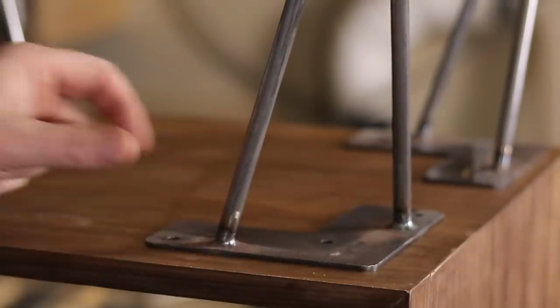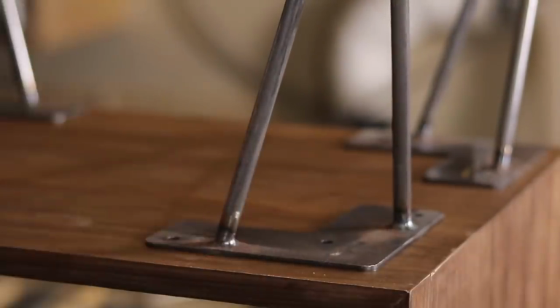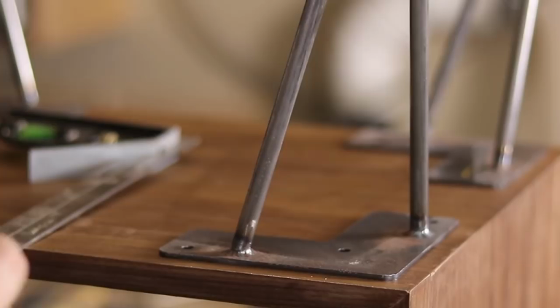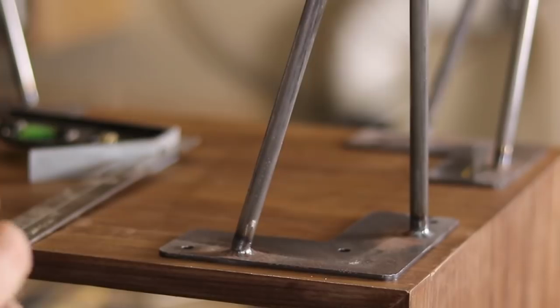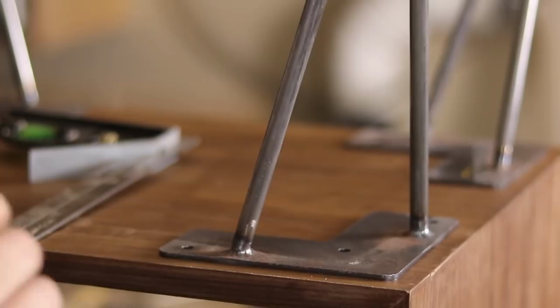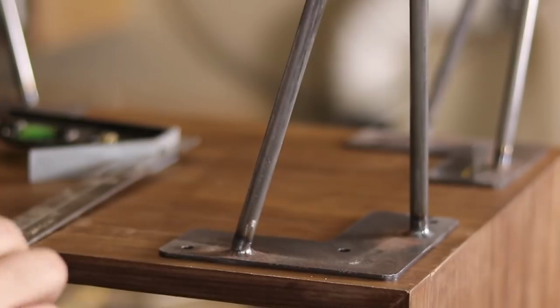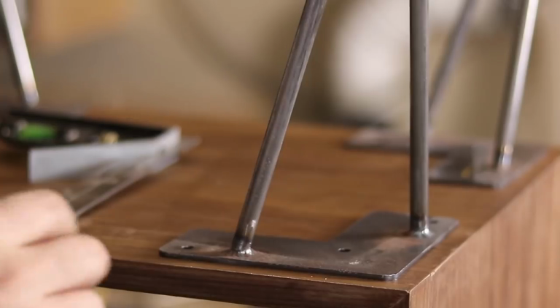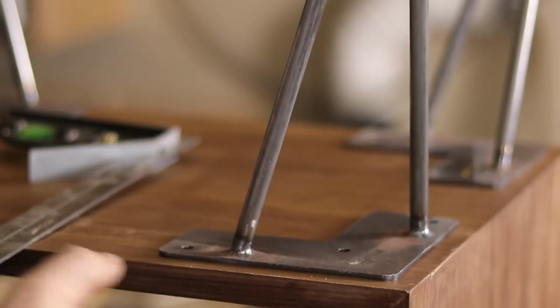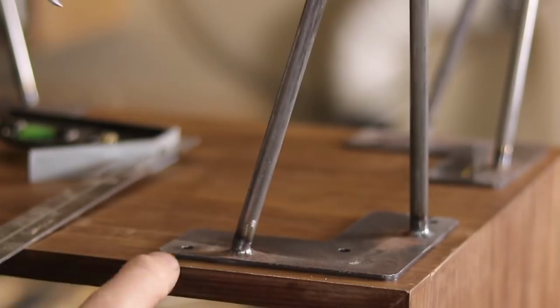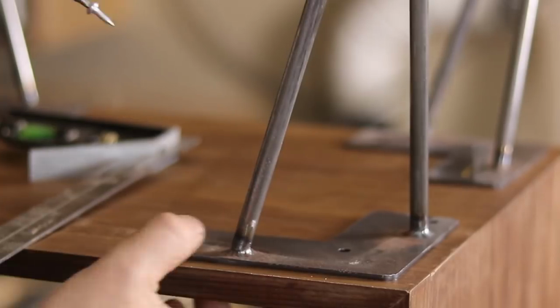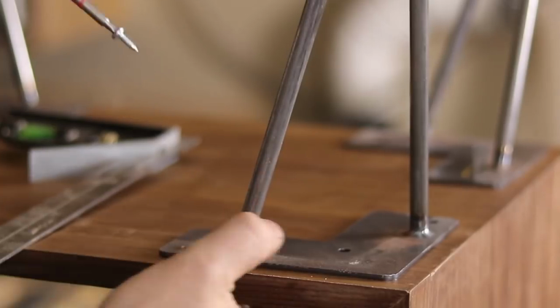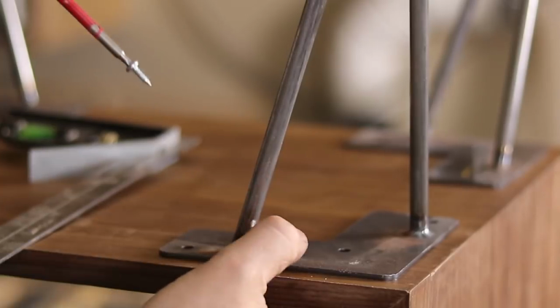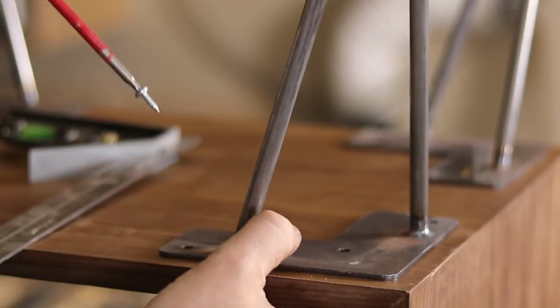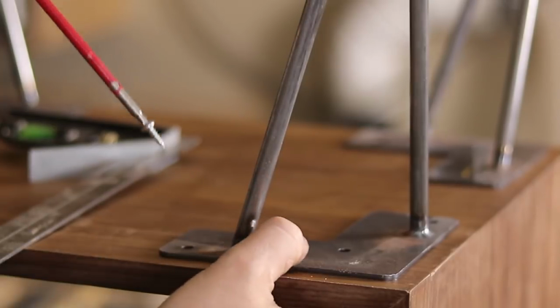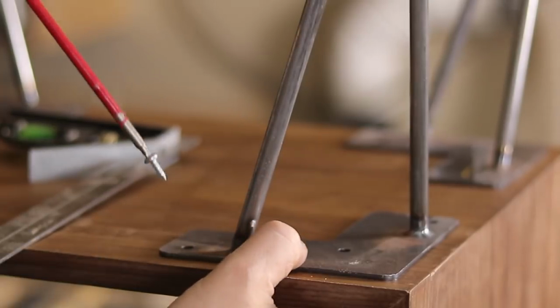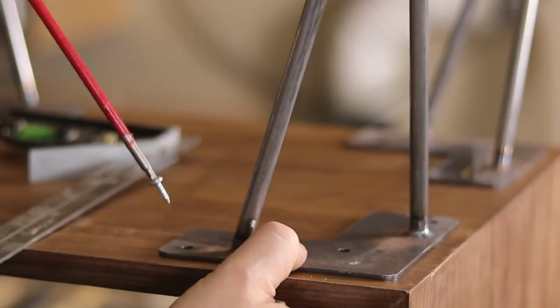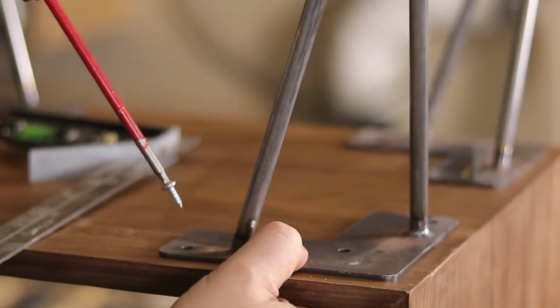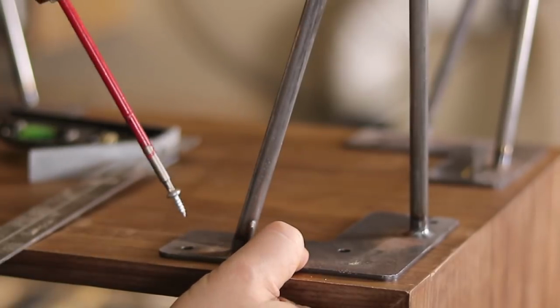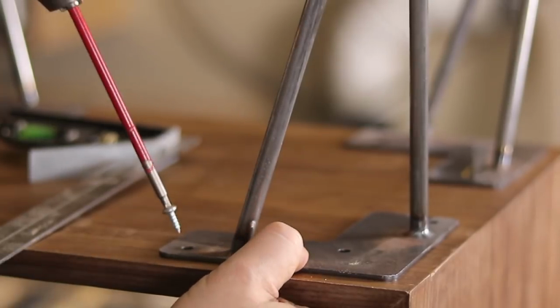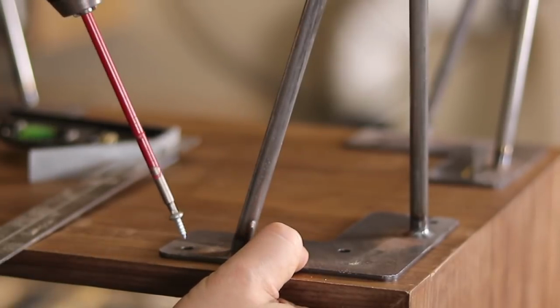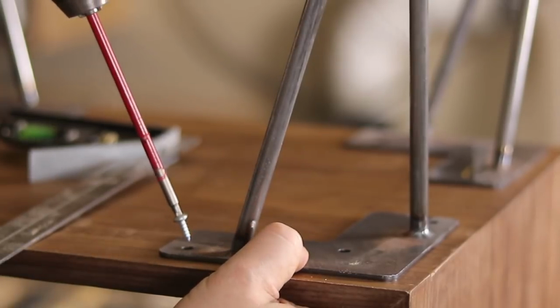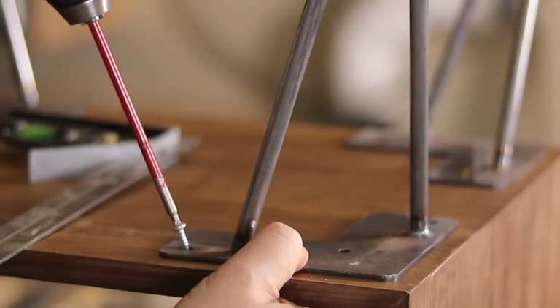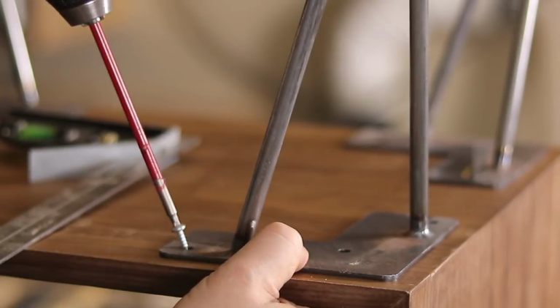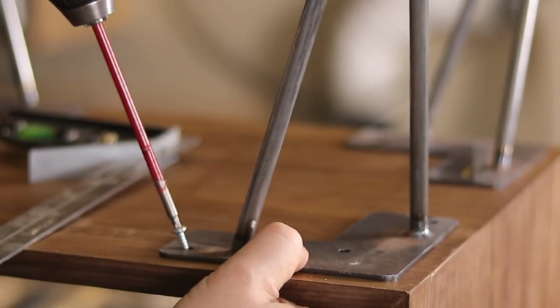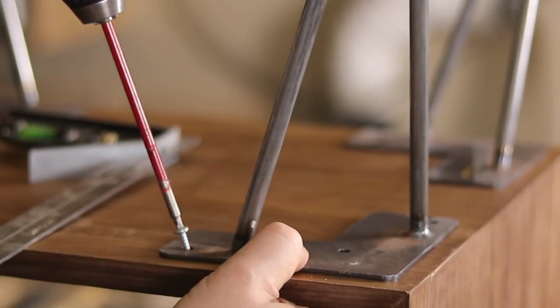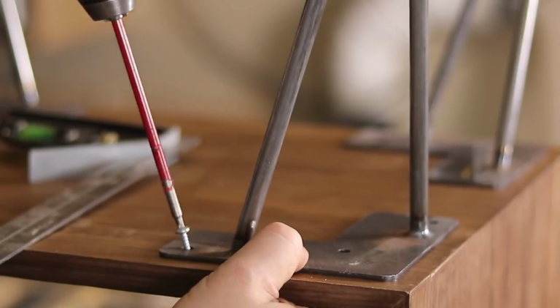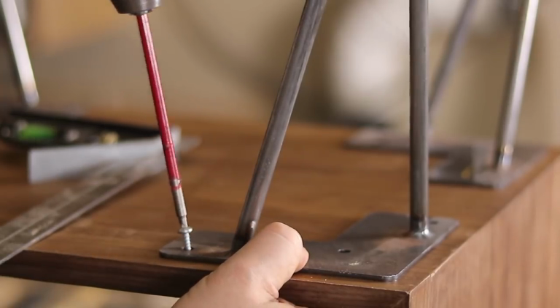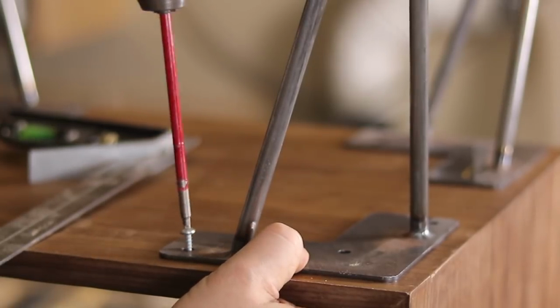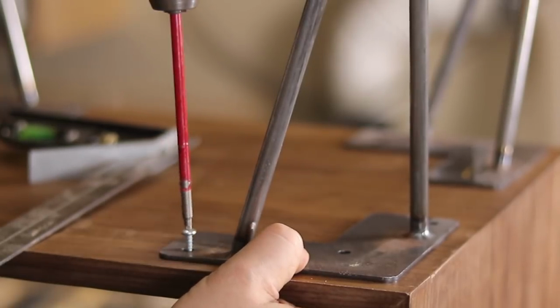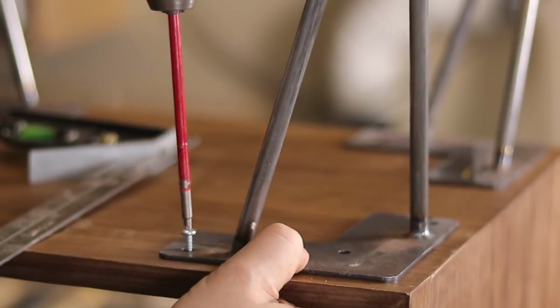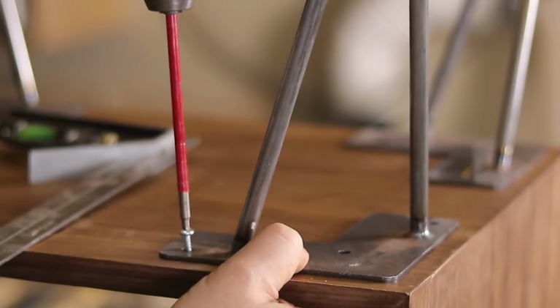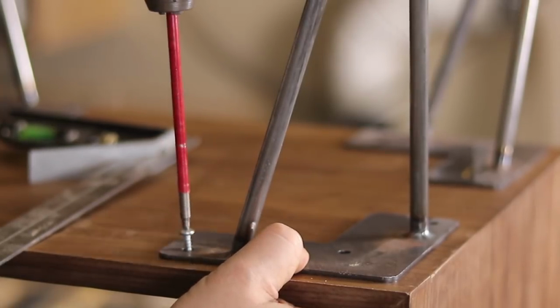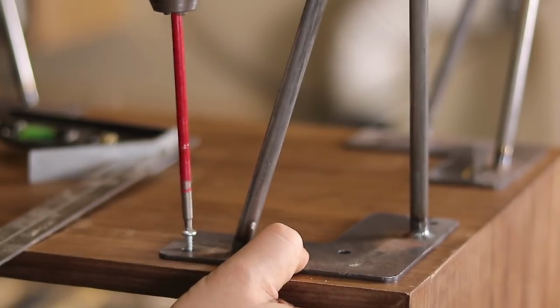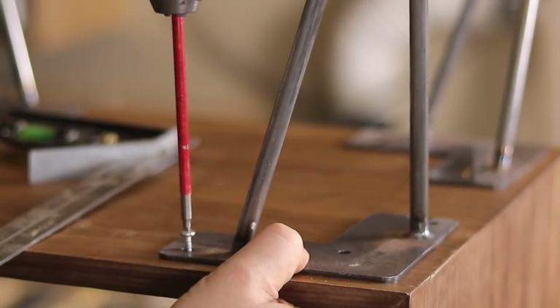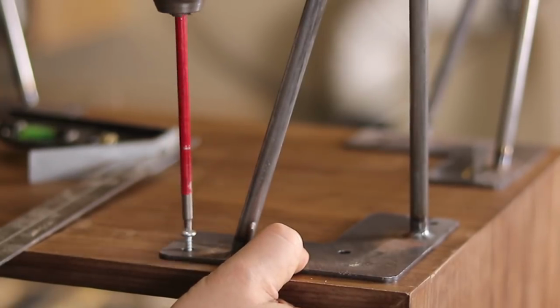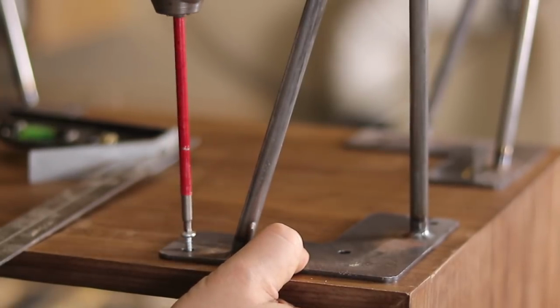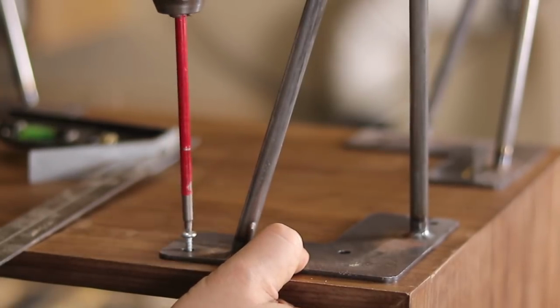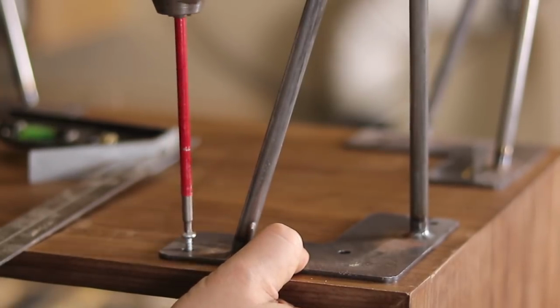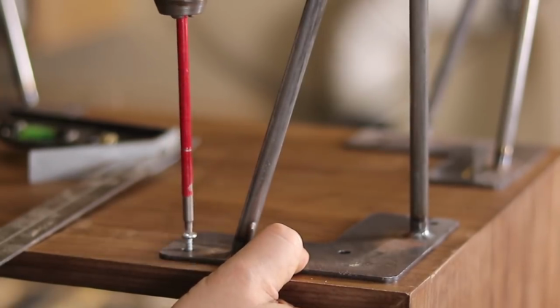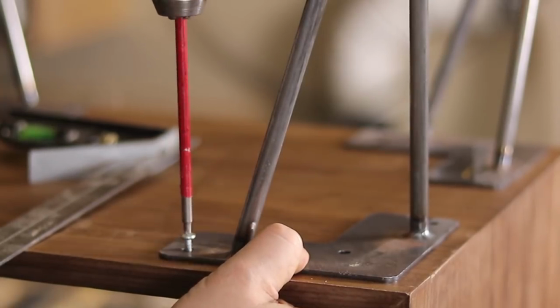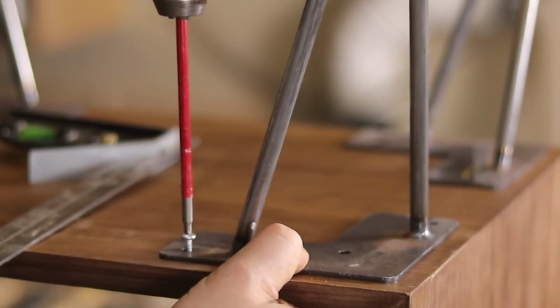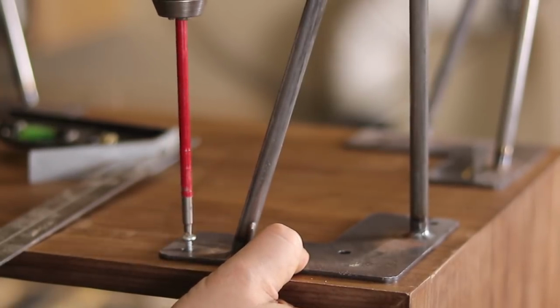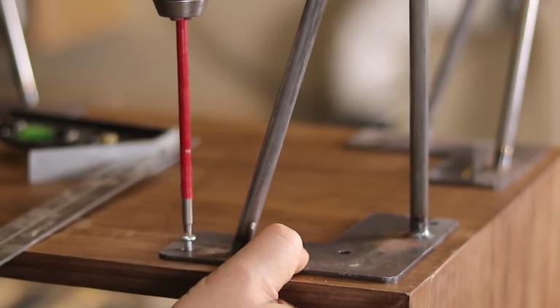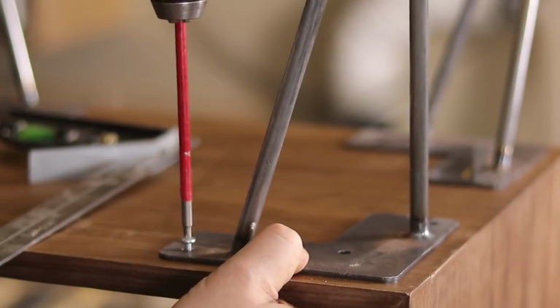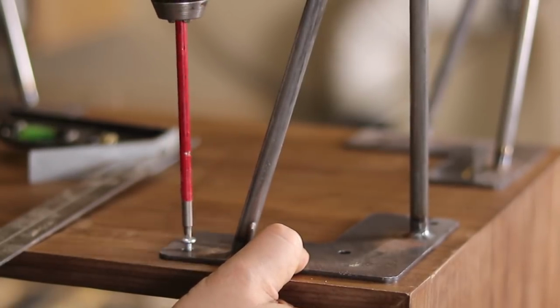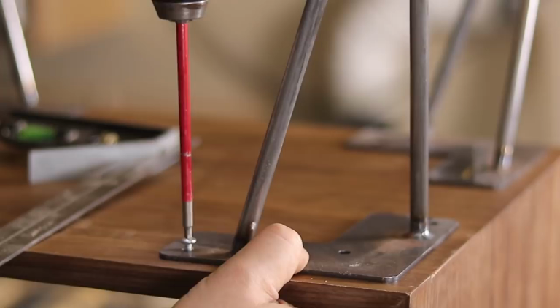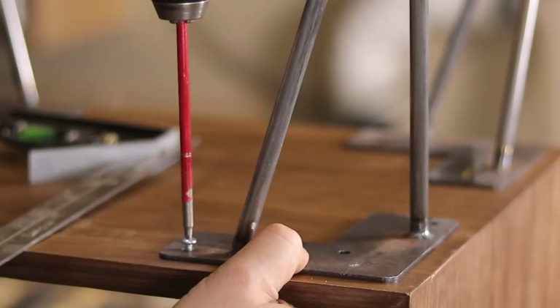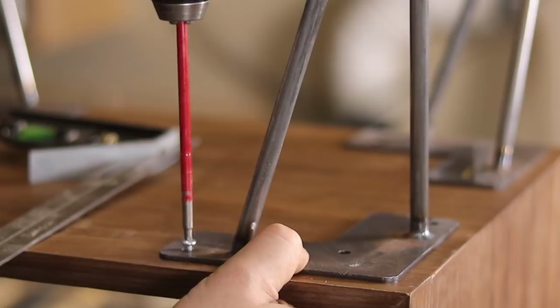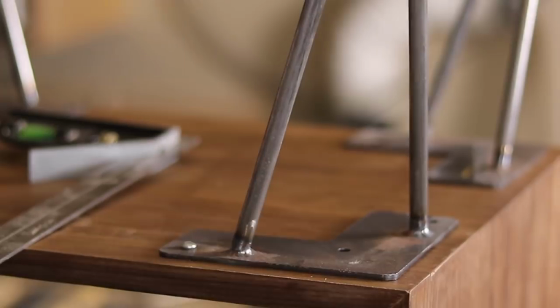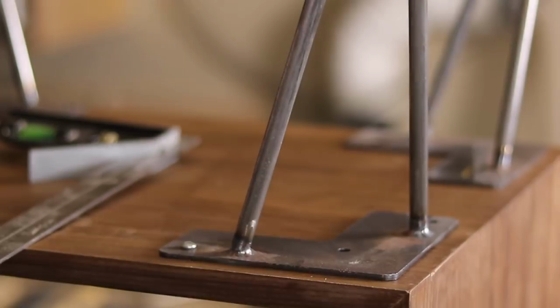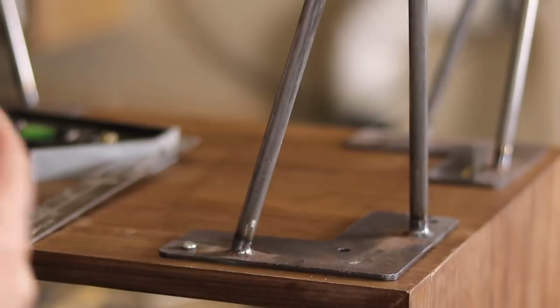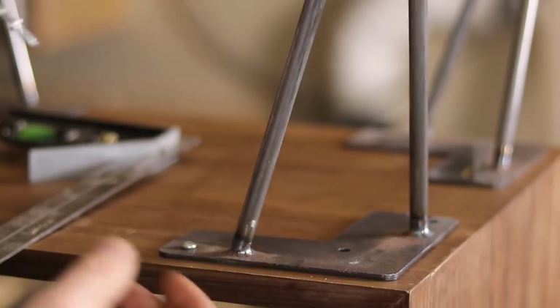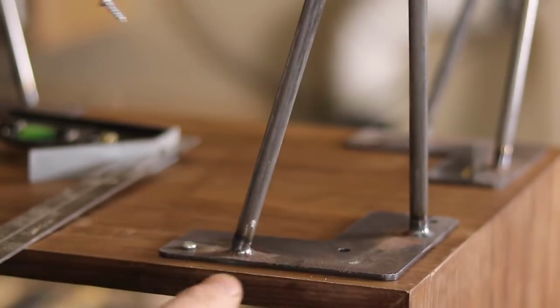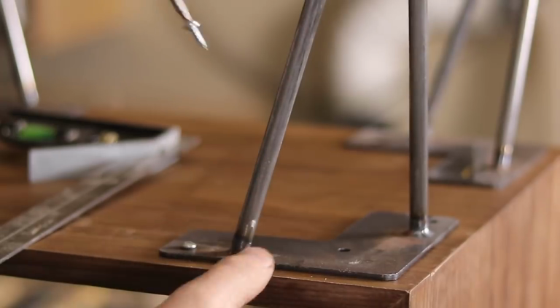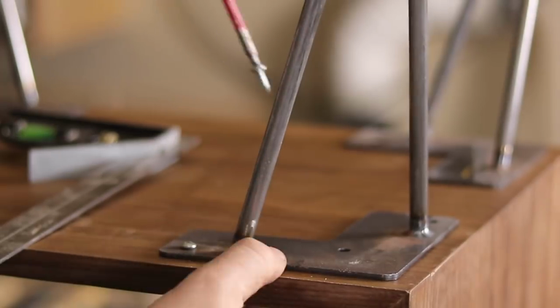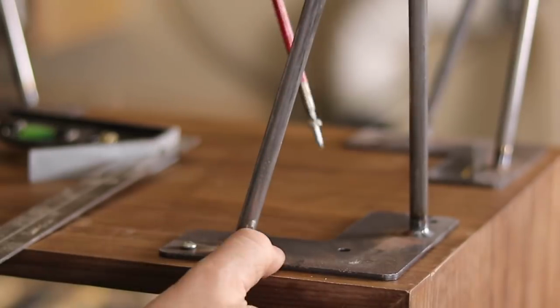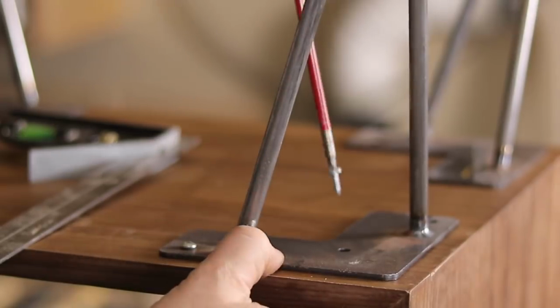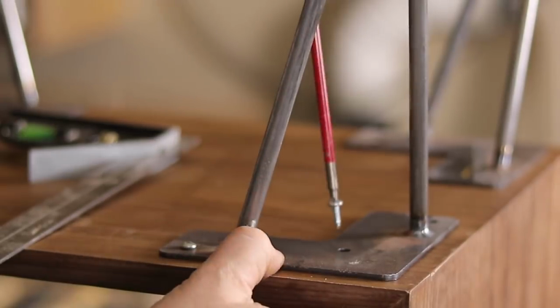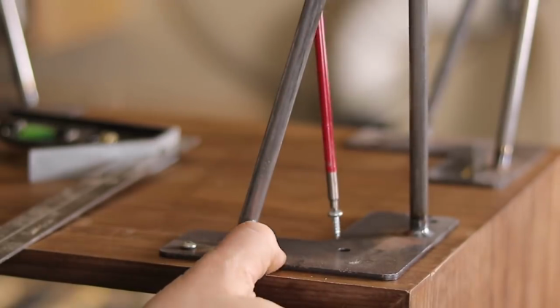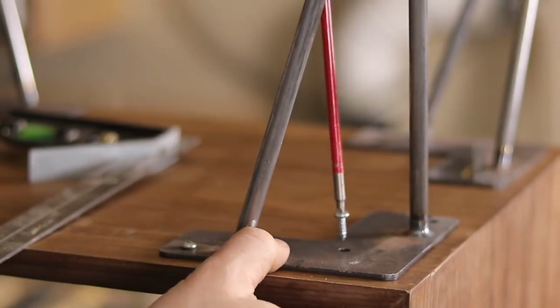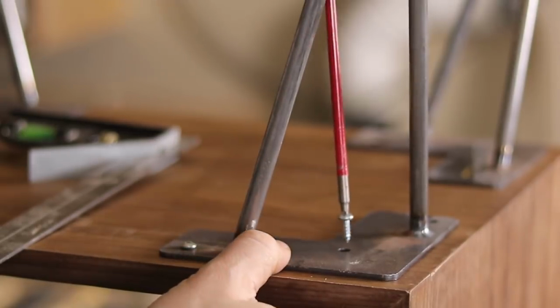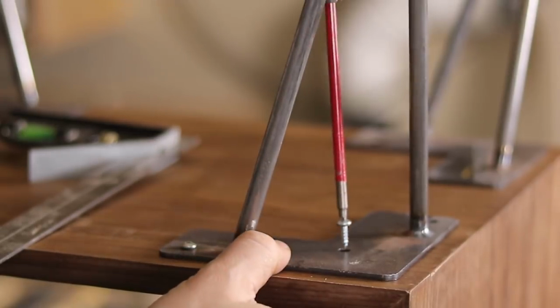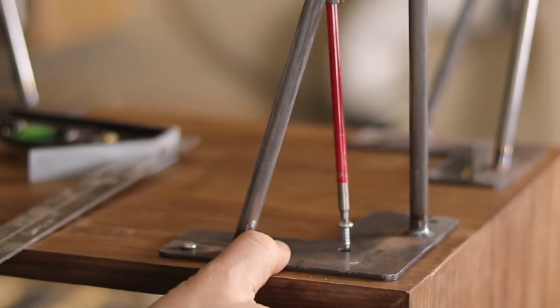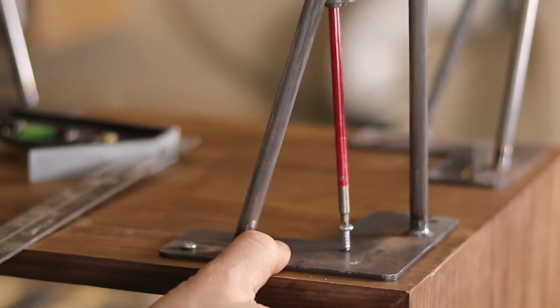I added these itty bitty nine inch hairpin legs that I had a local welder put together for me, and the media console was done.